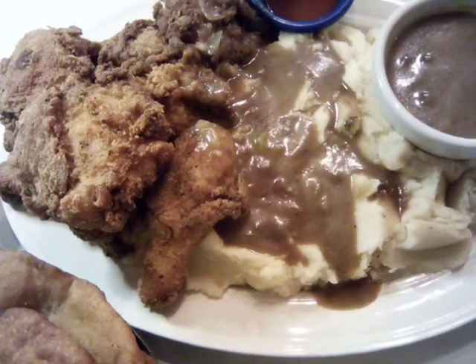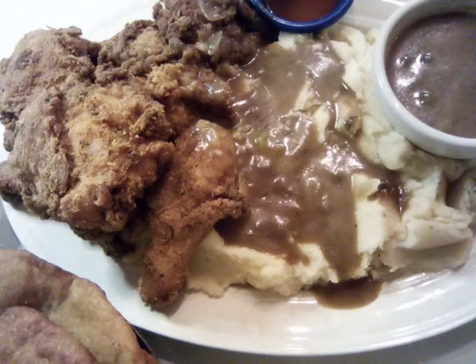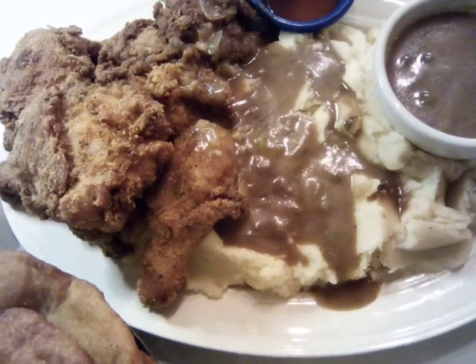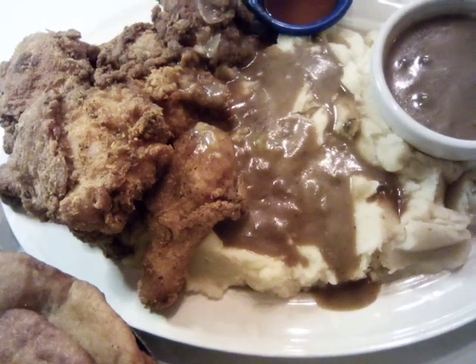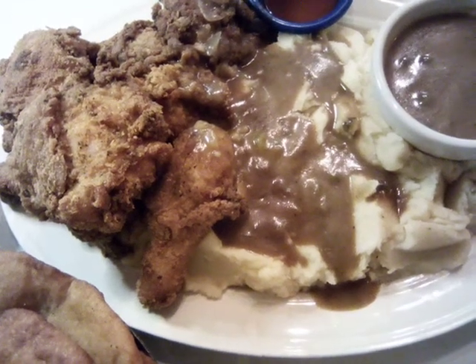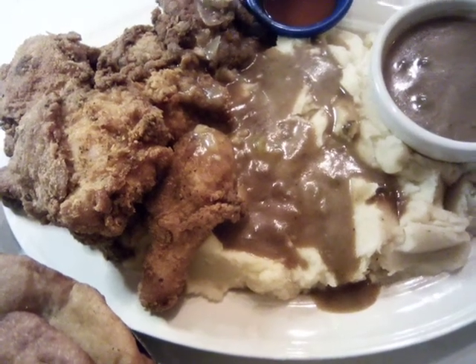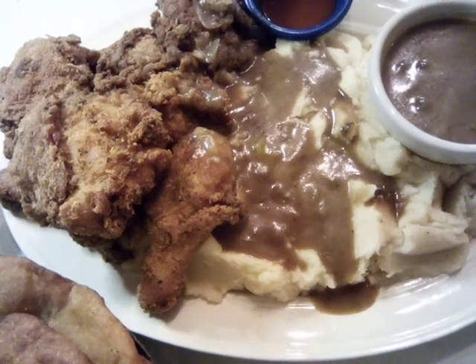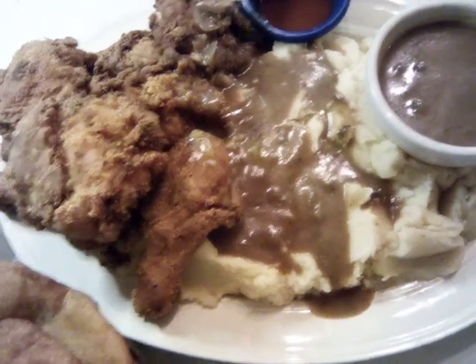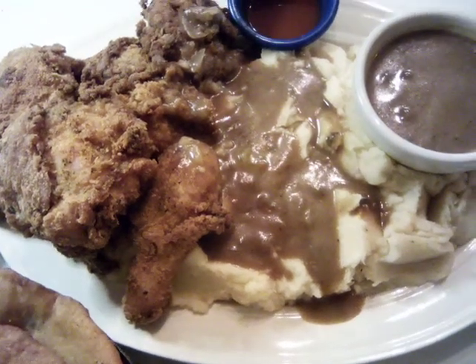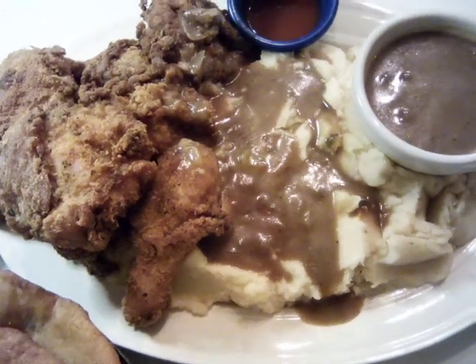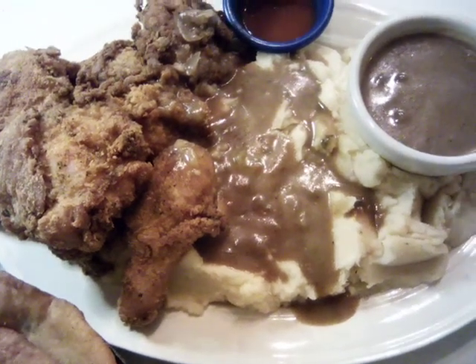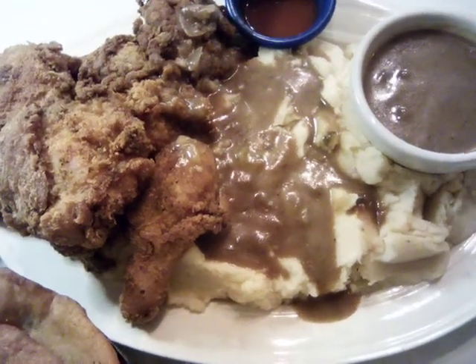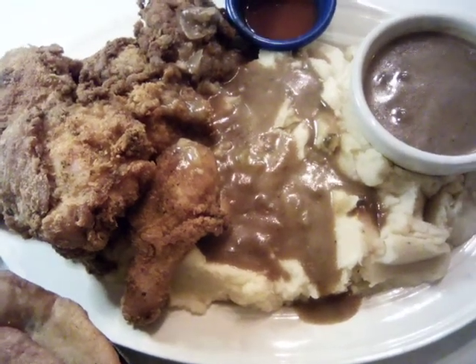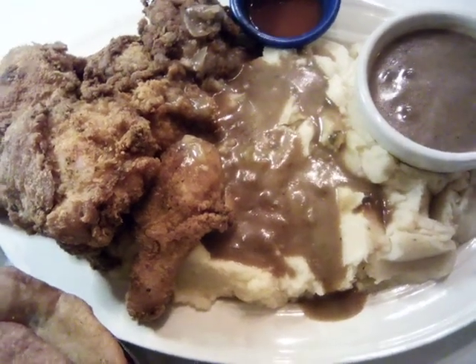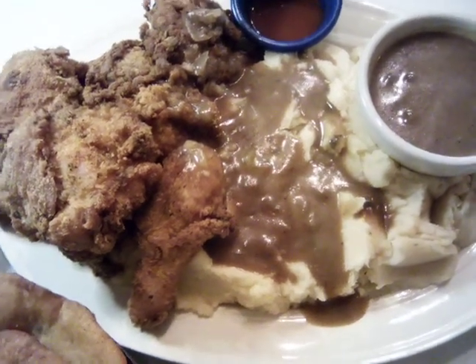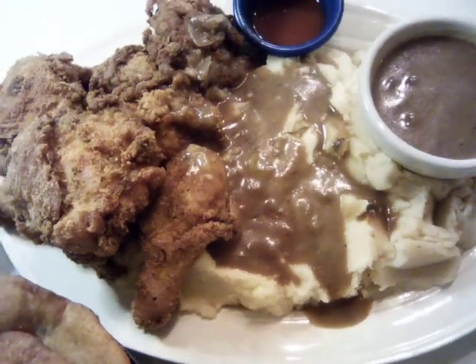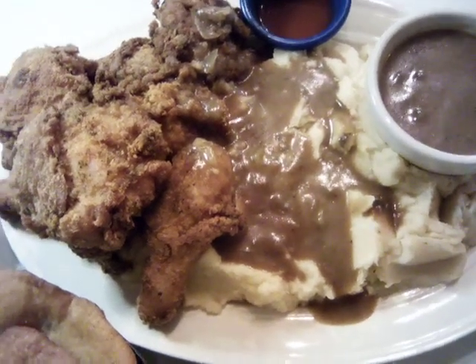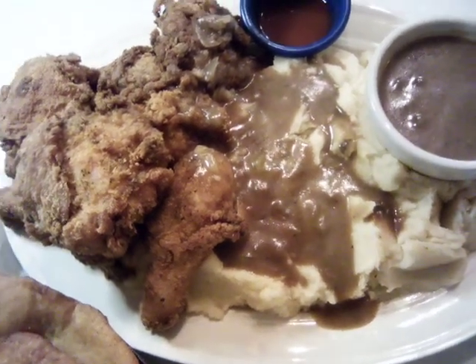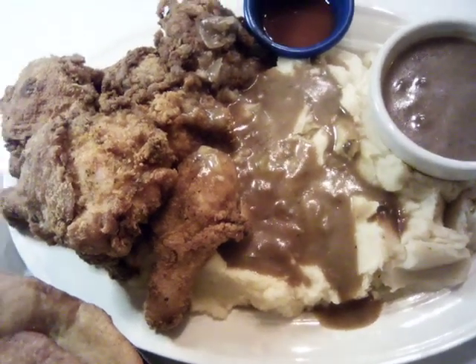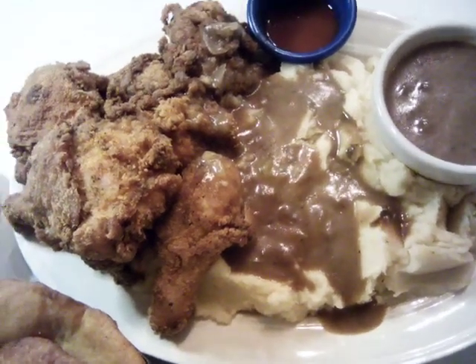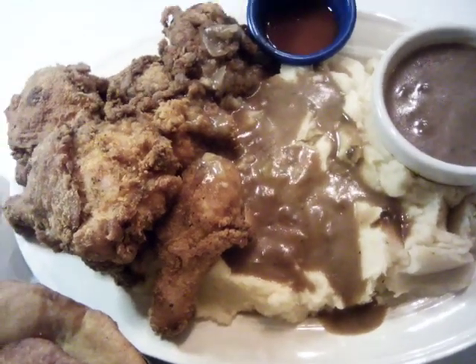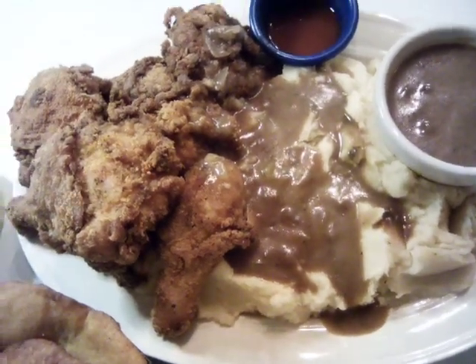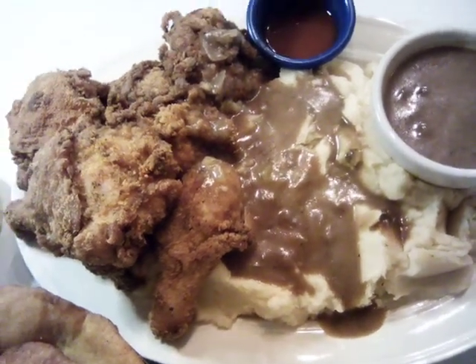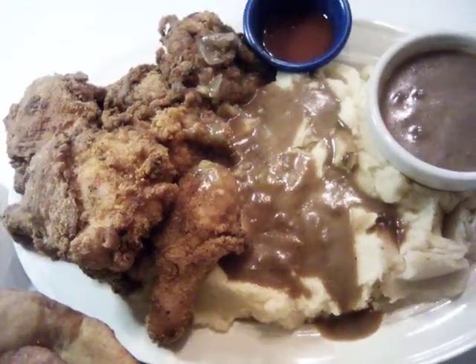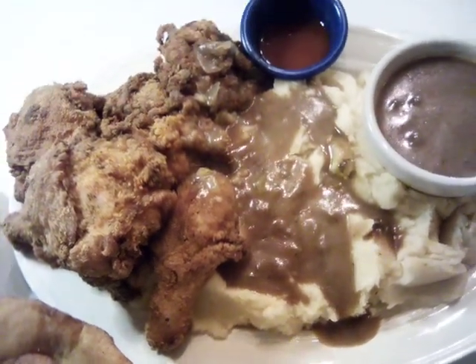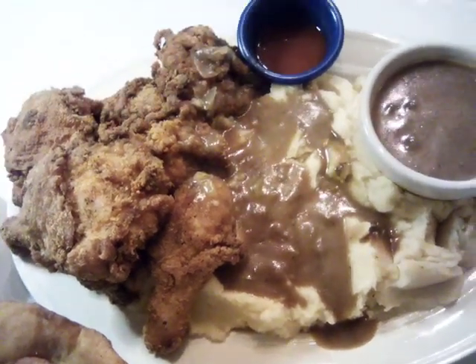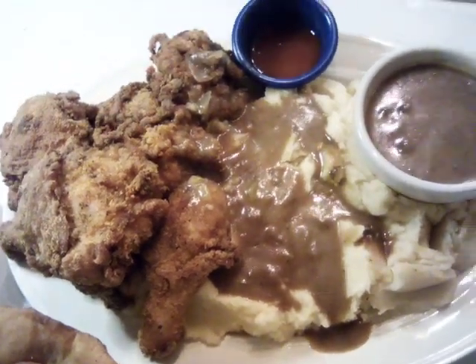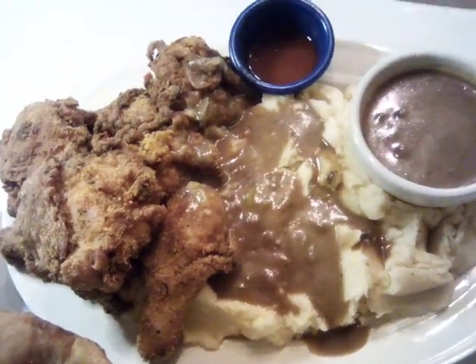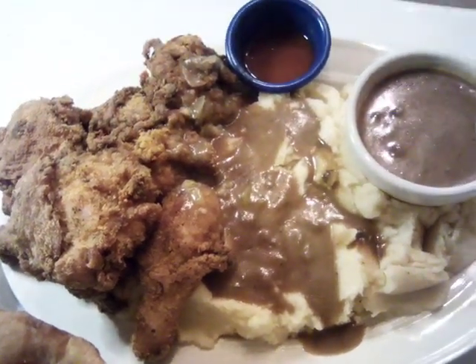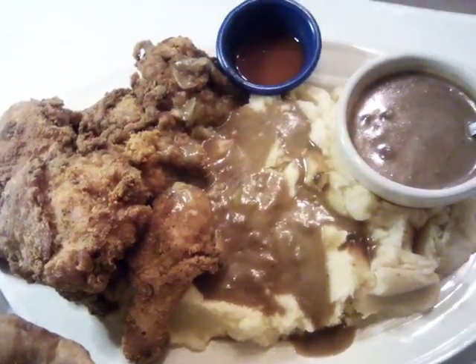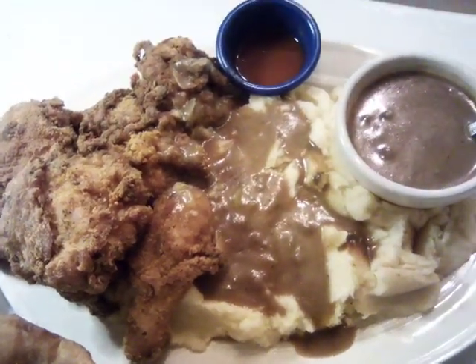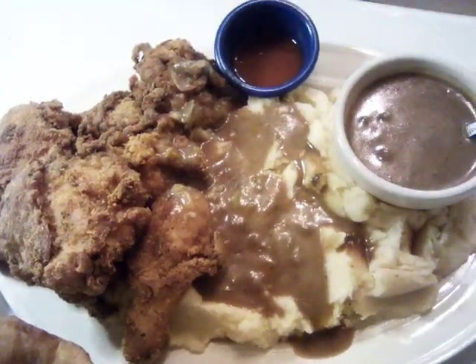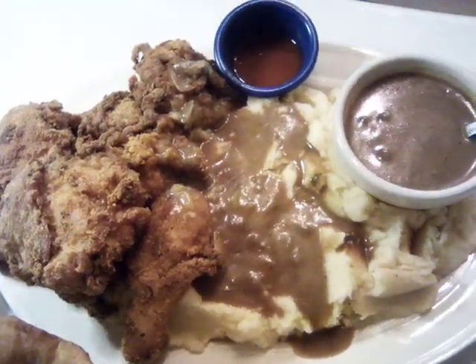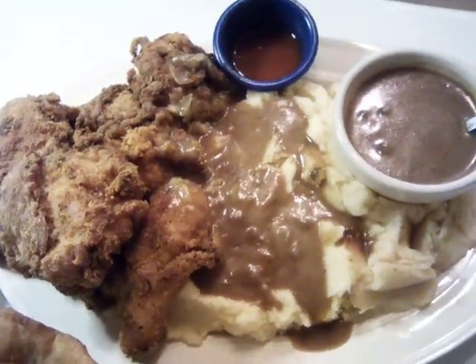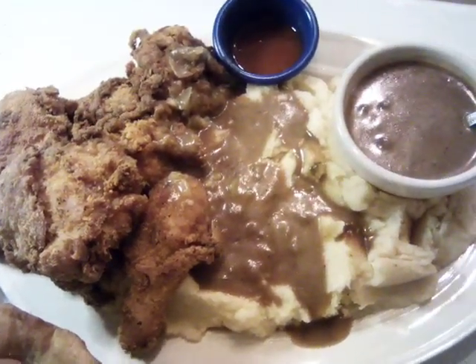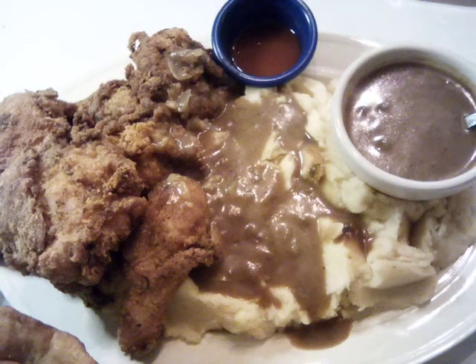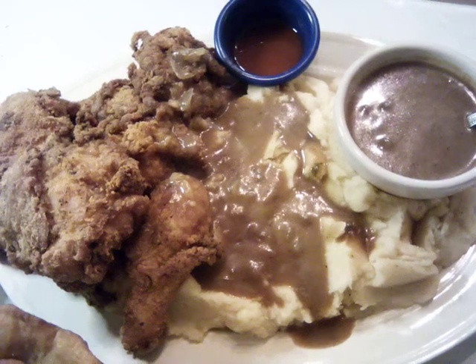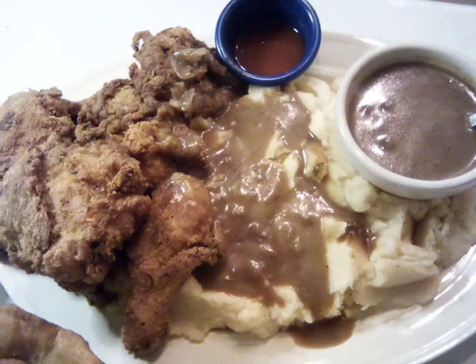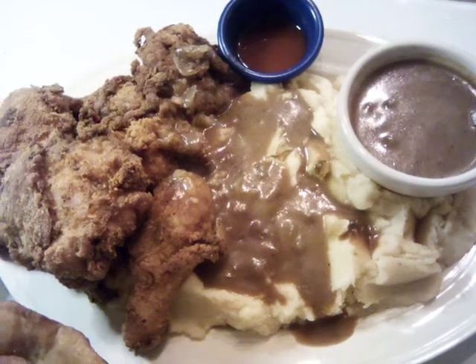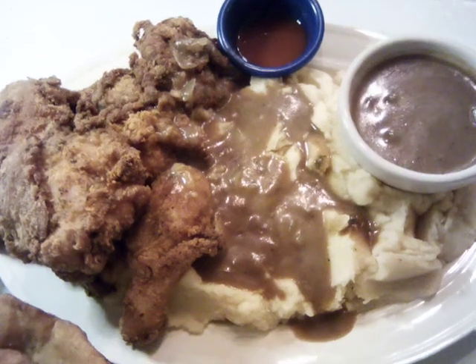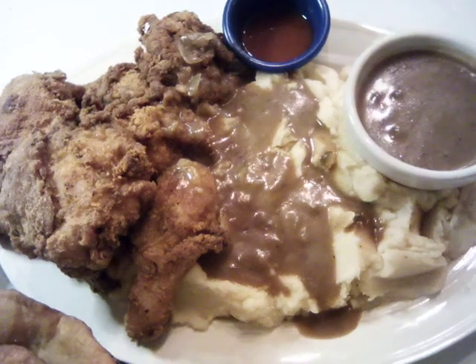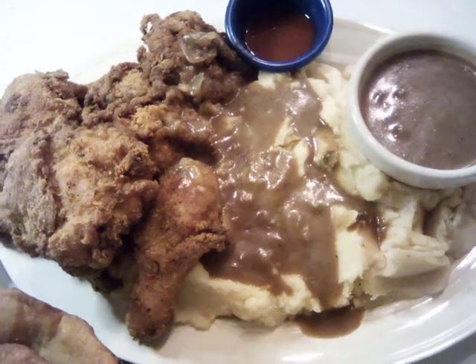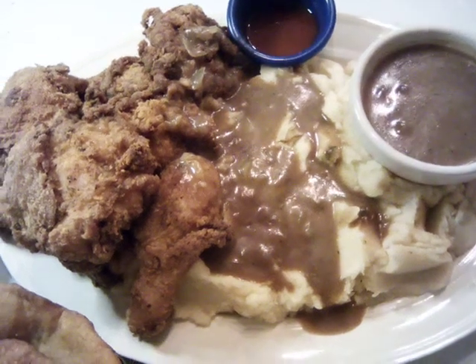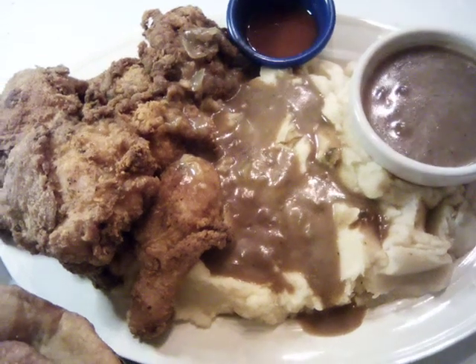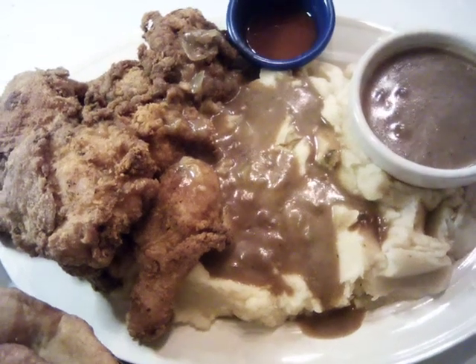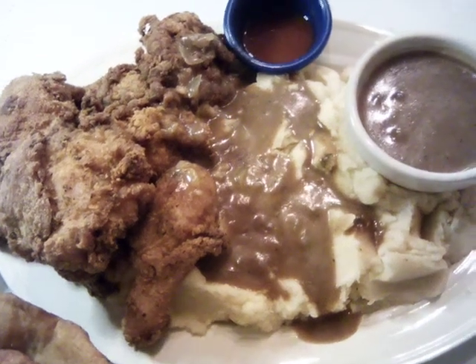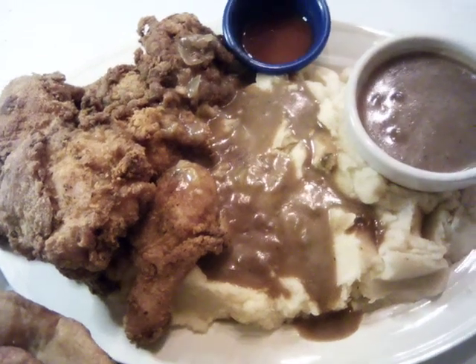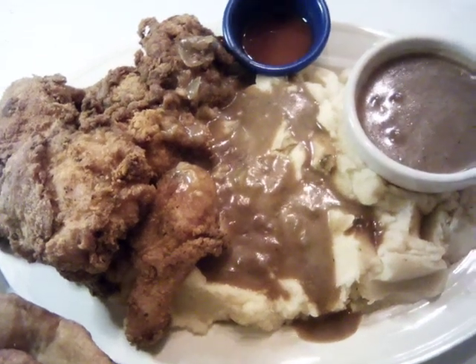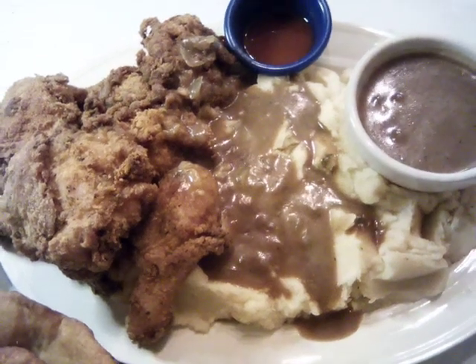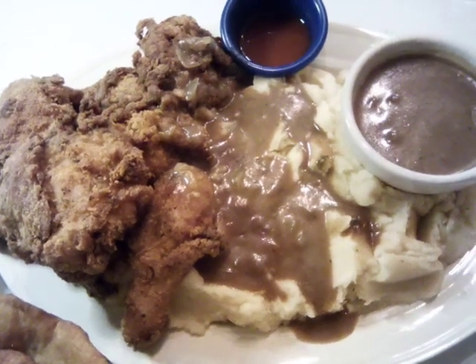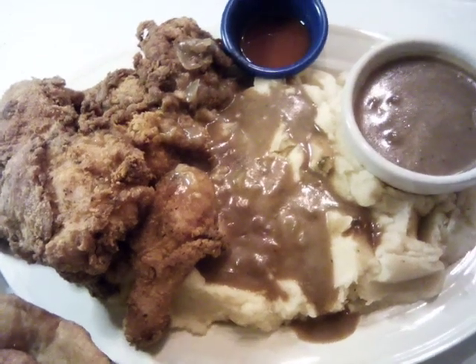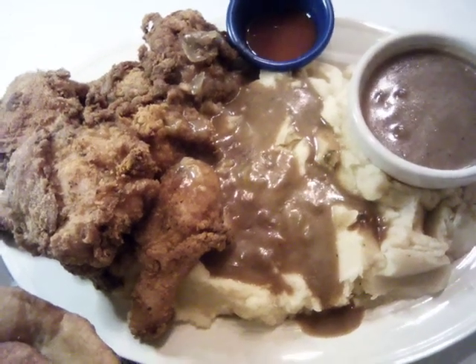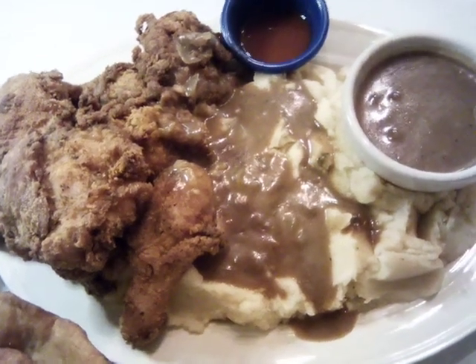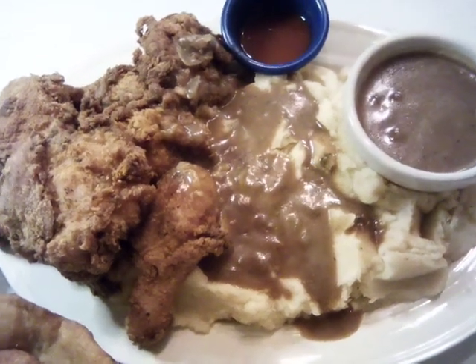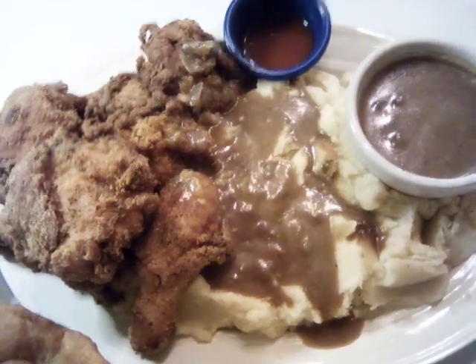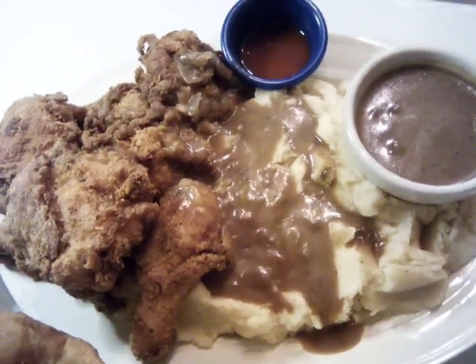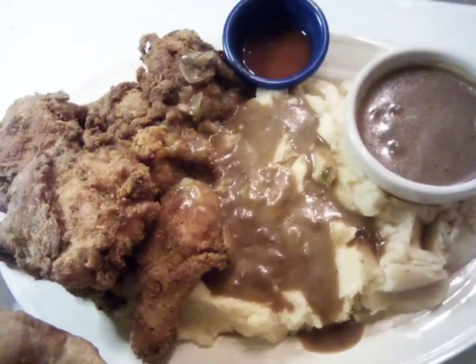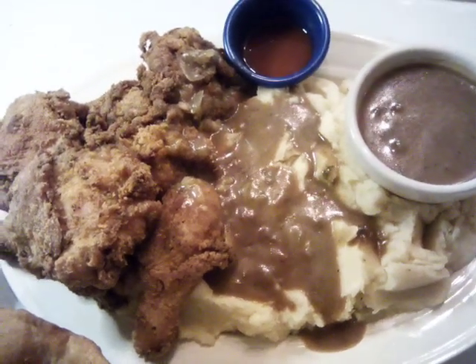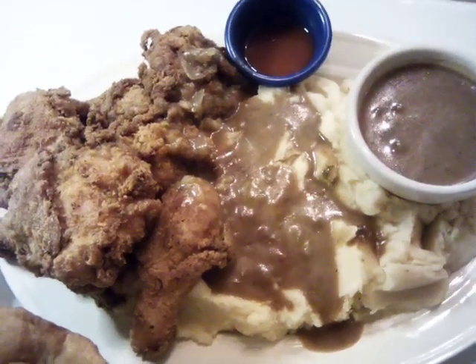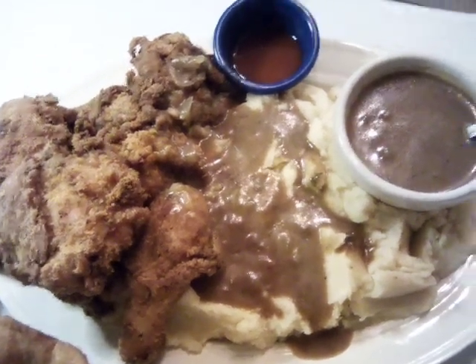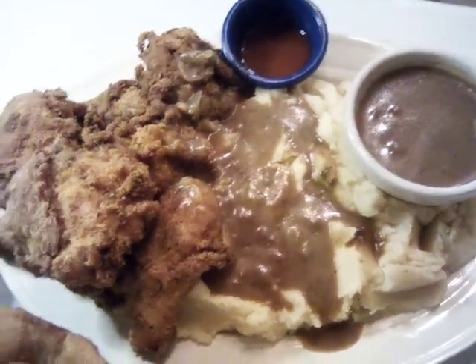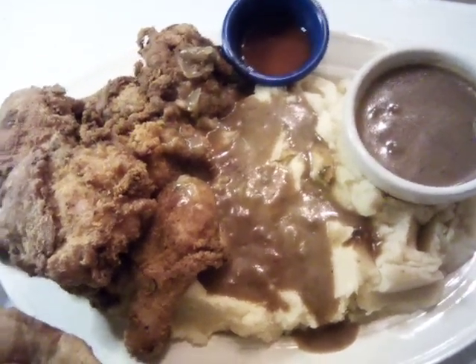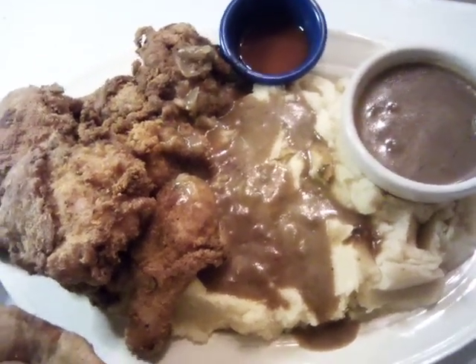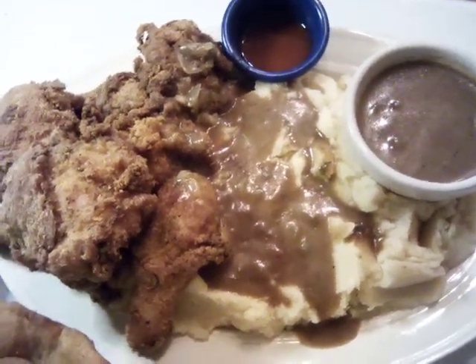Hello everybody, today we're doing fried chicken, mashed potatoes and gravy. We also have gravy on the side, as well as our hot sauce.